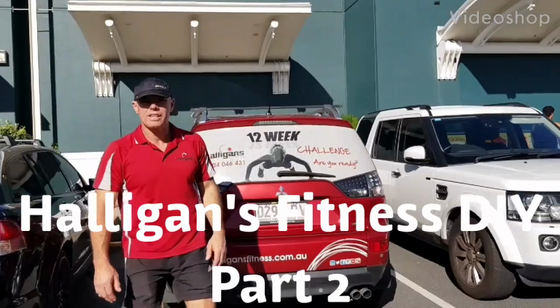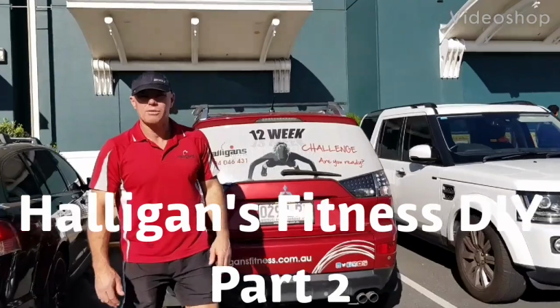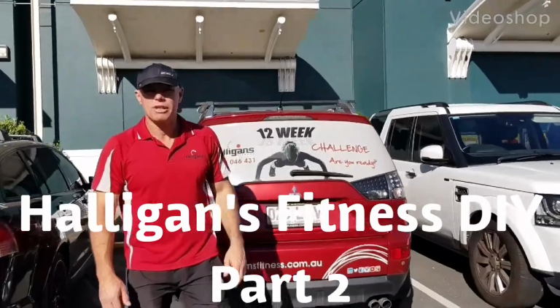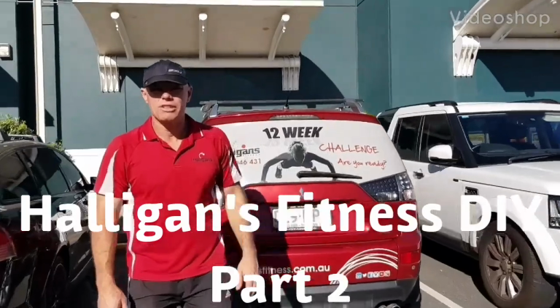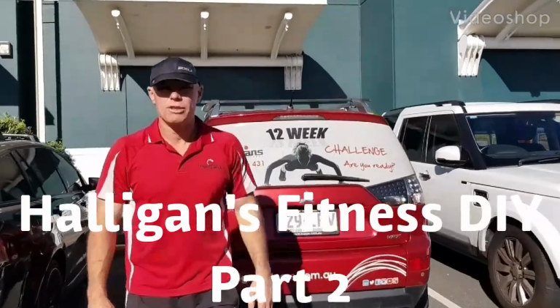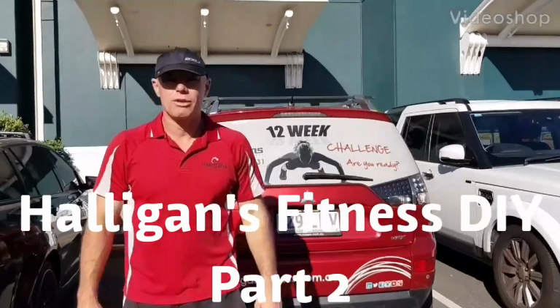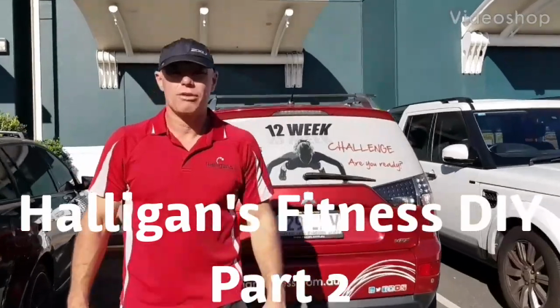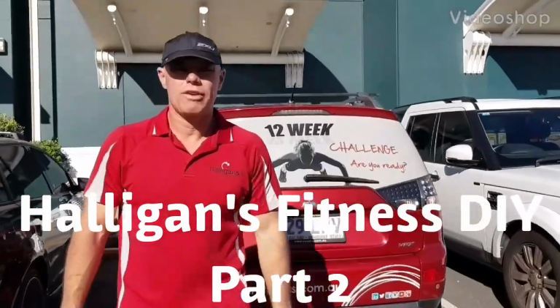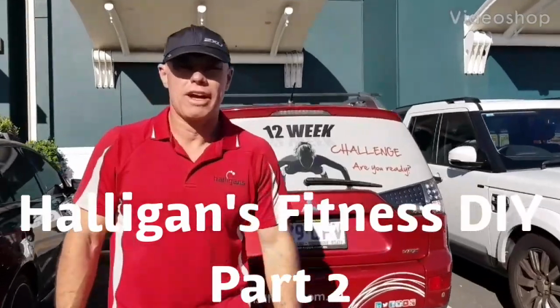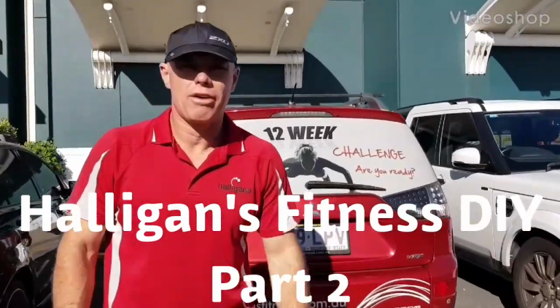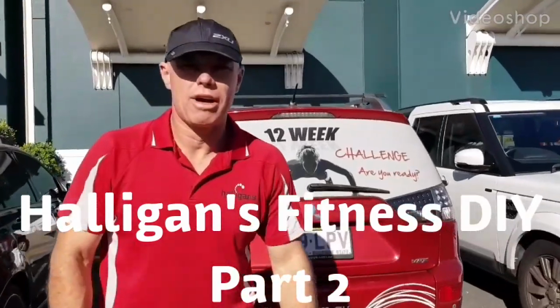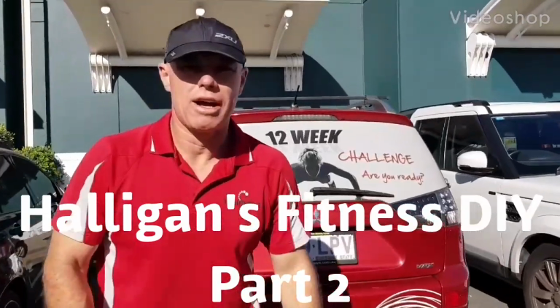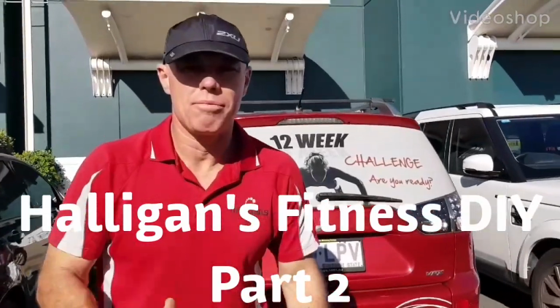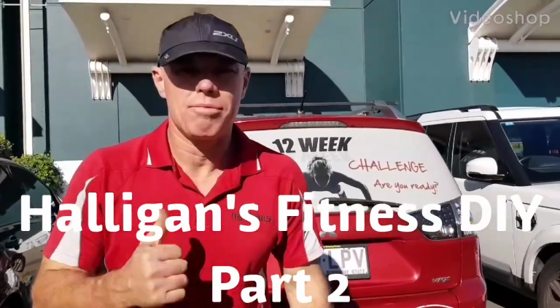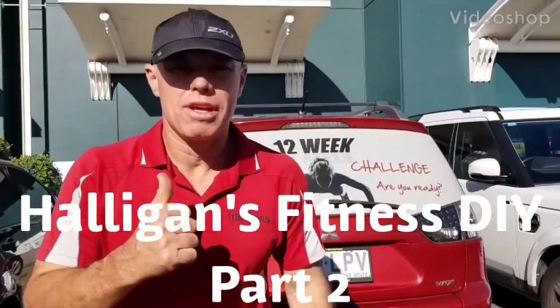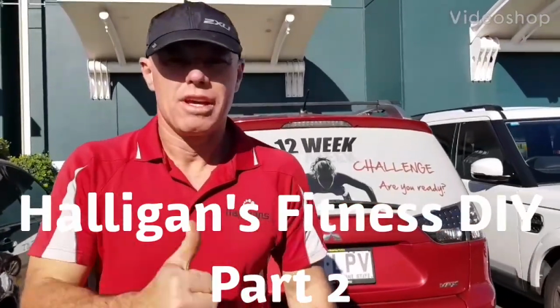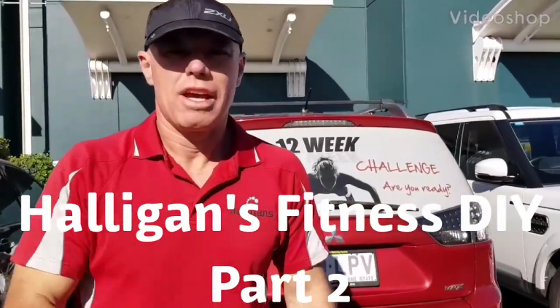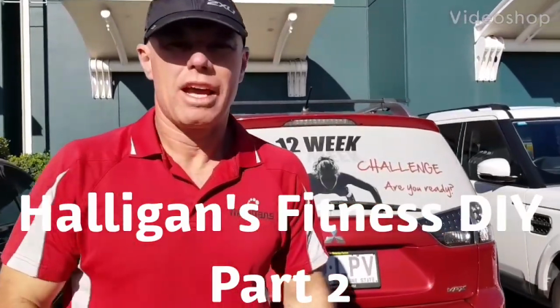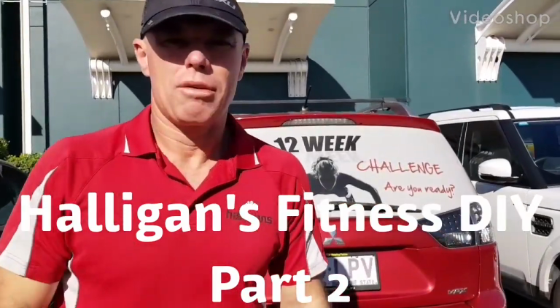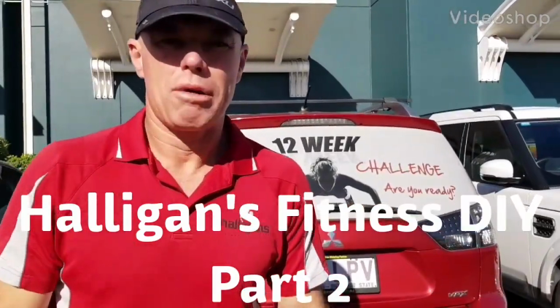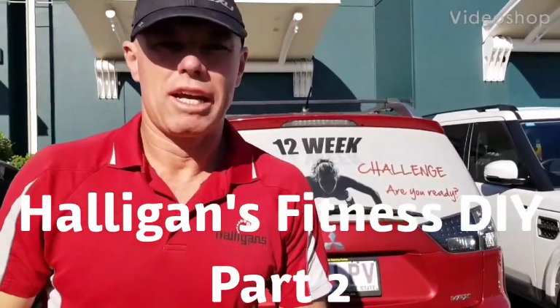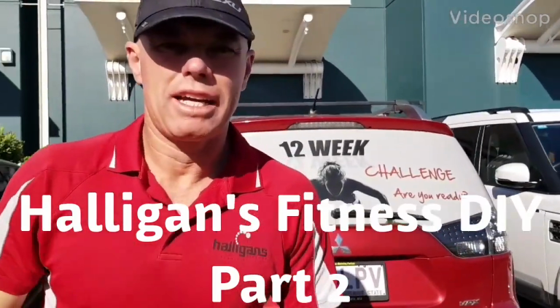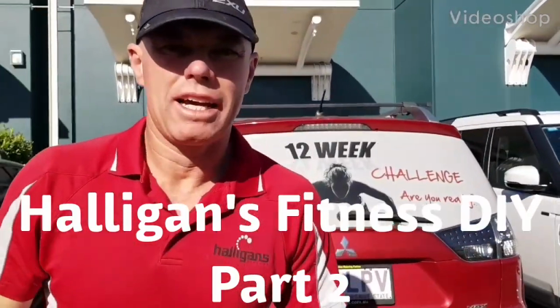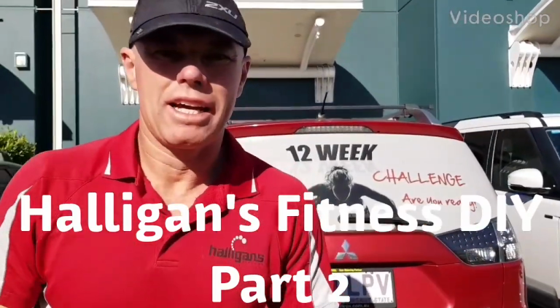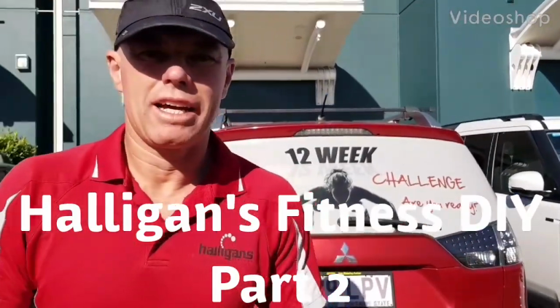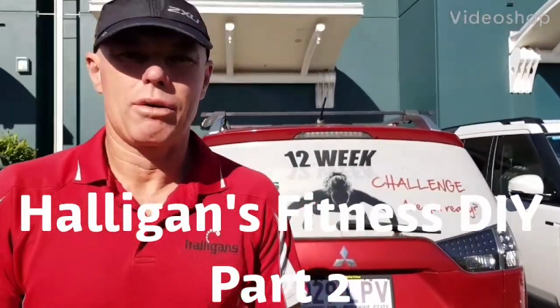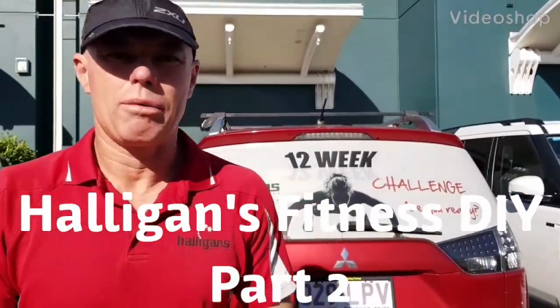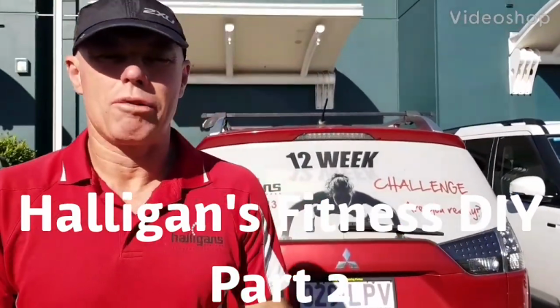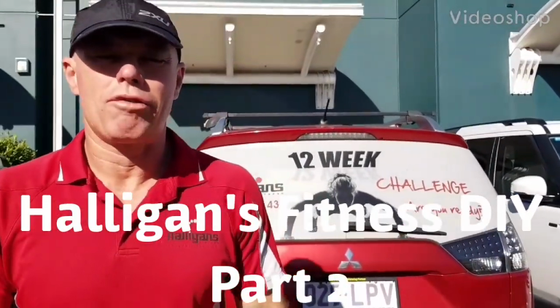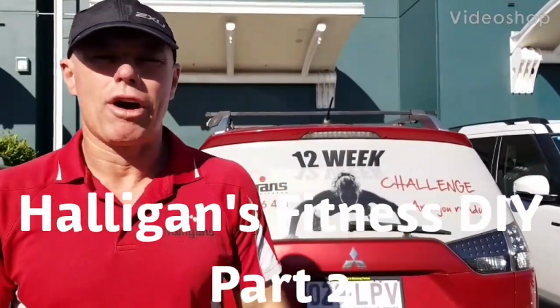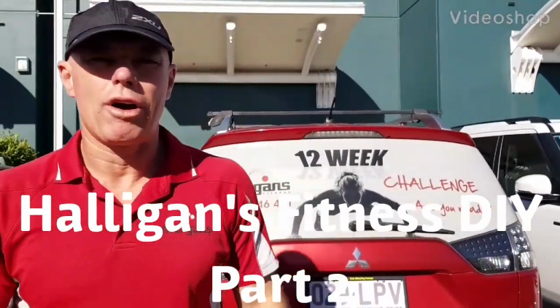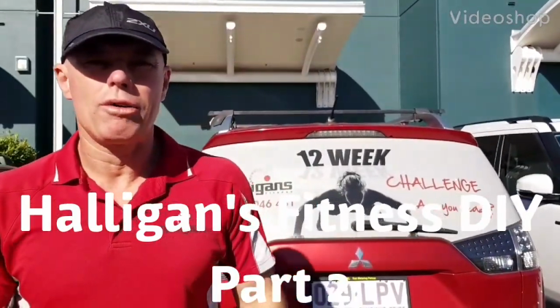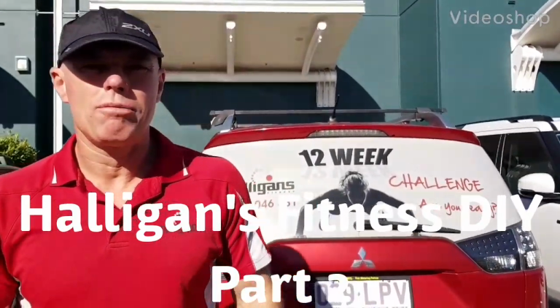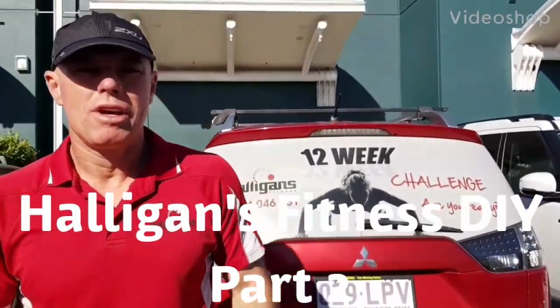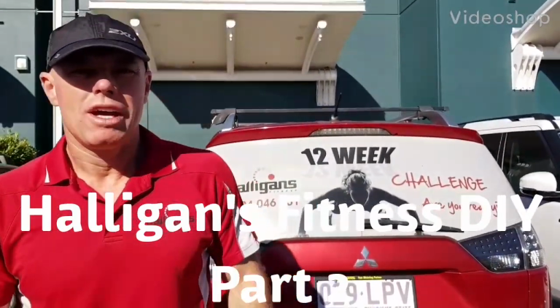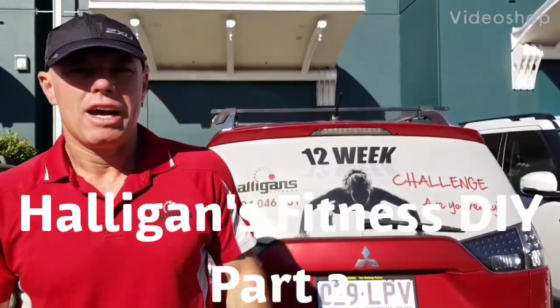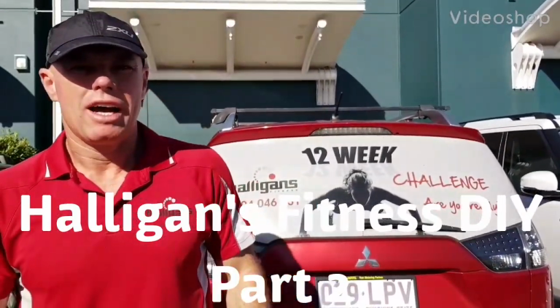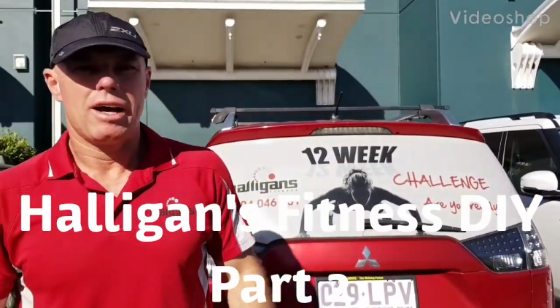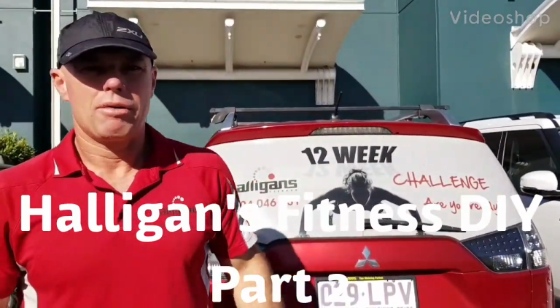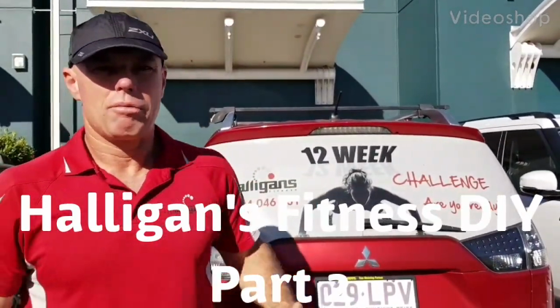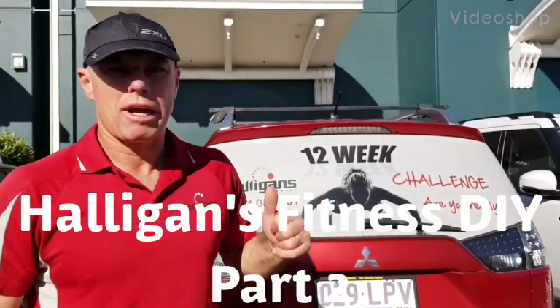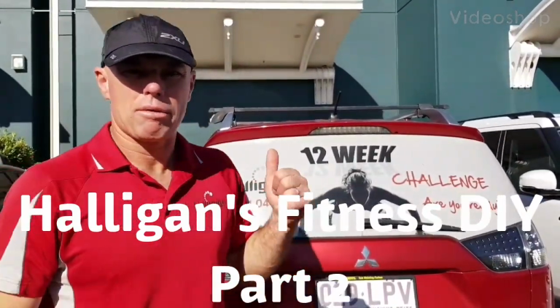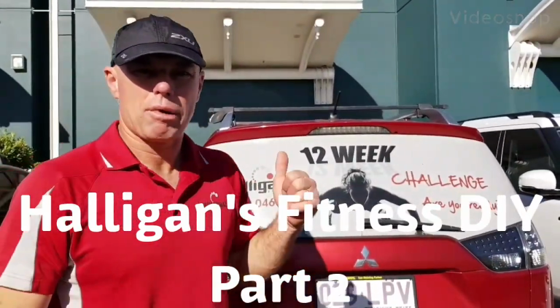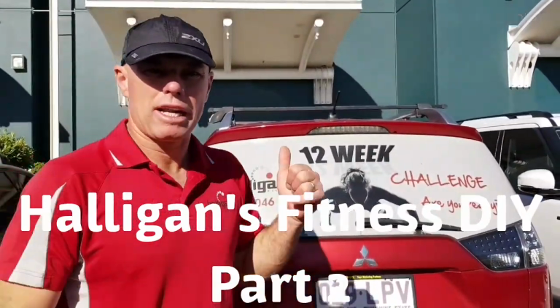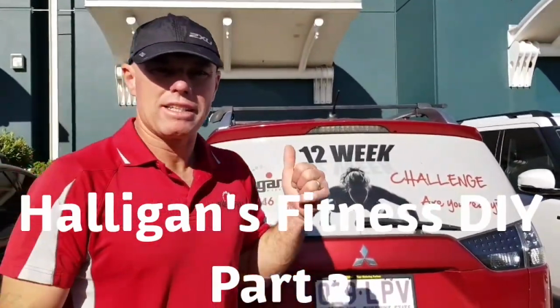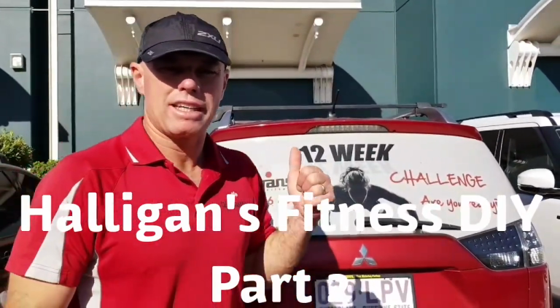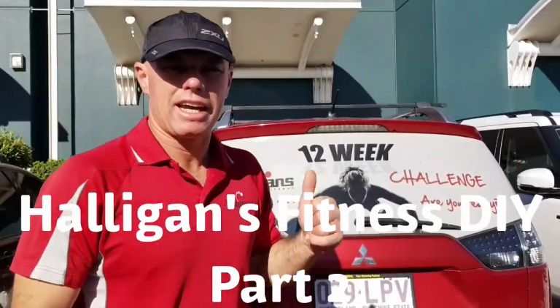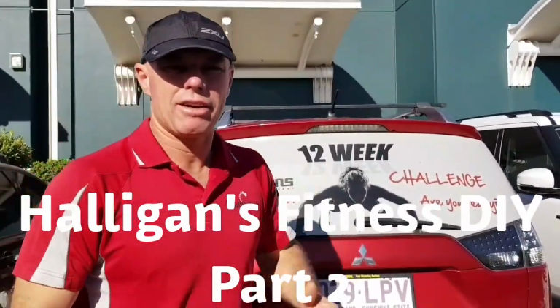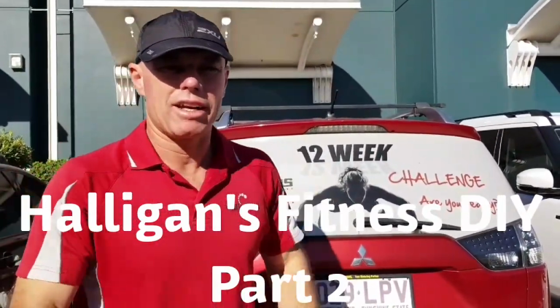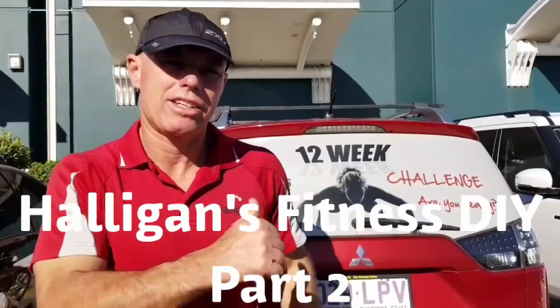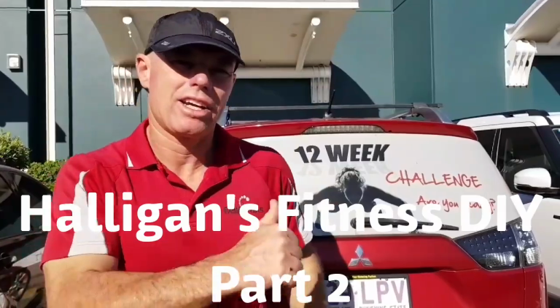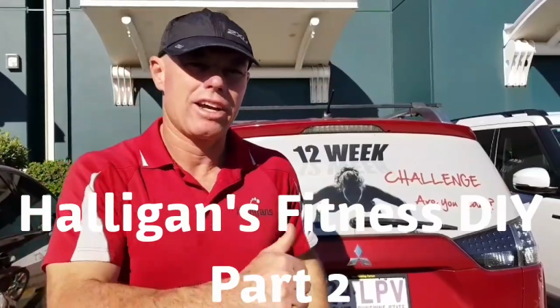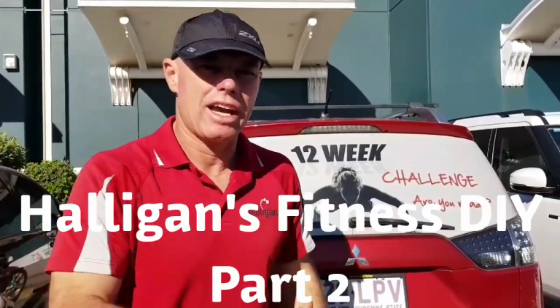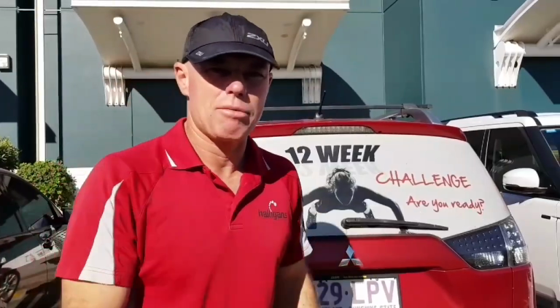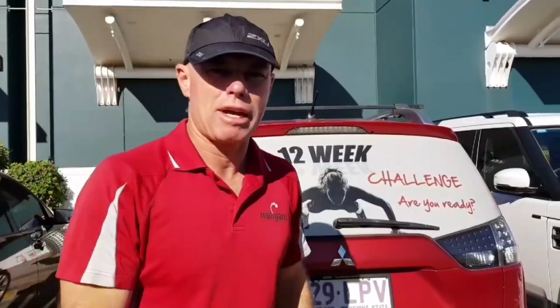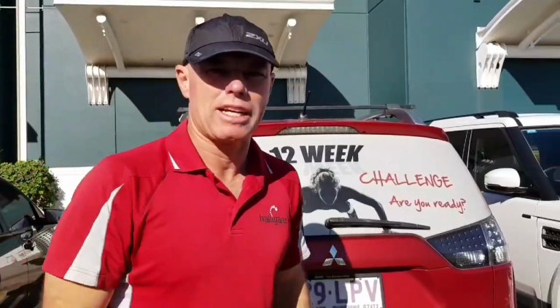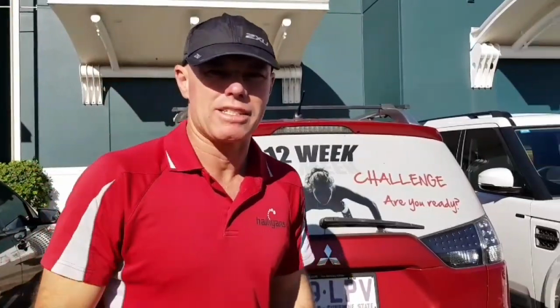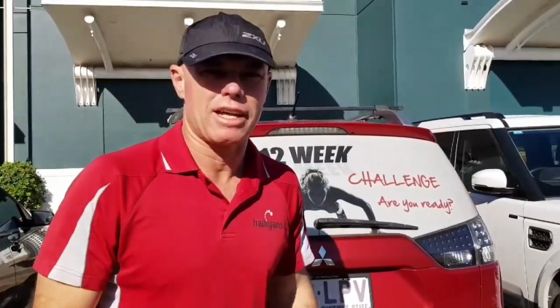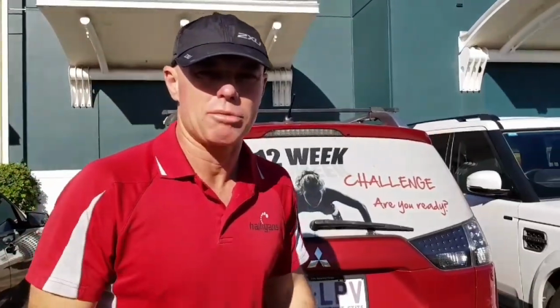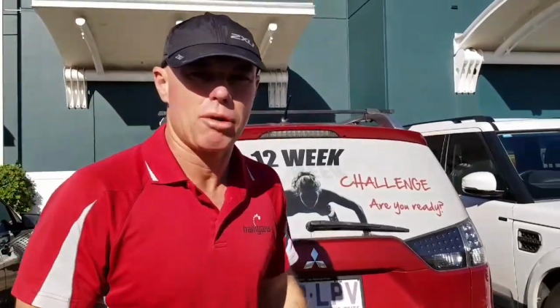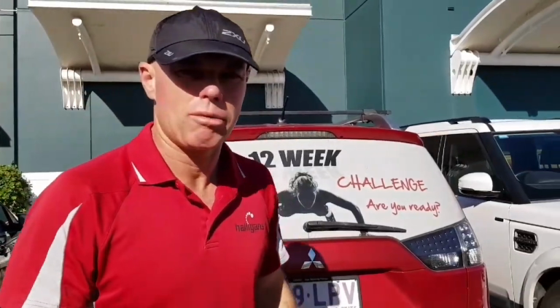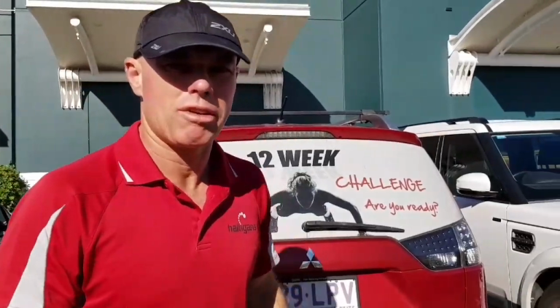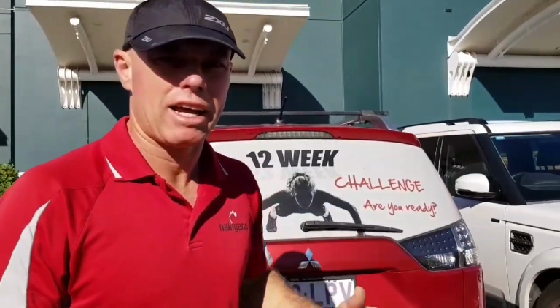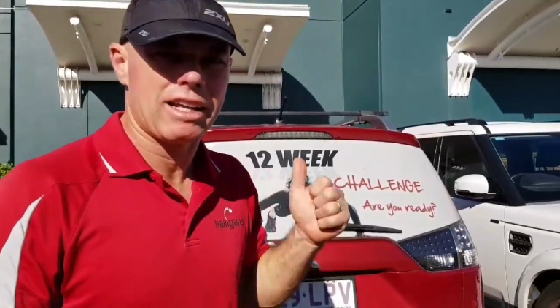Here's week two of our how-to-make equipment for home series. We're back at Bunnings again, and I'm going to show you how to make a slush pipe today.